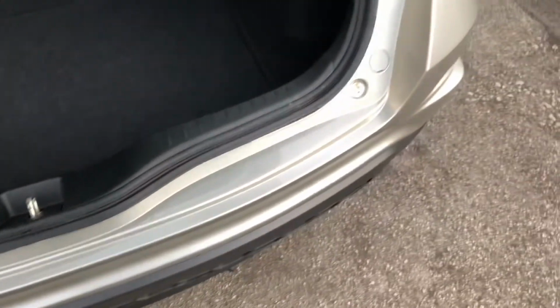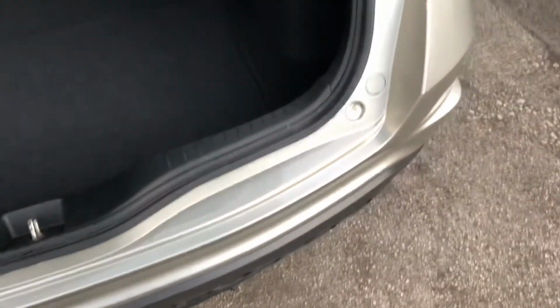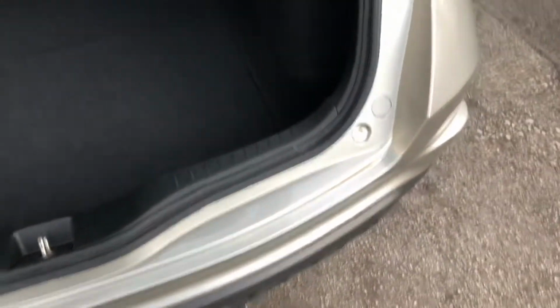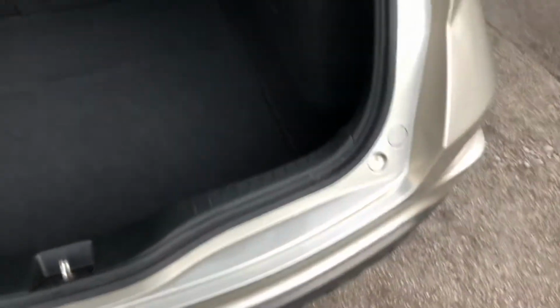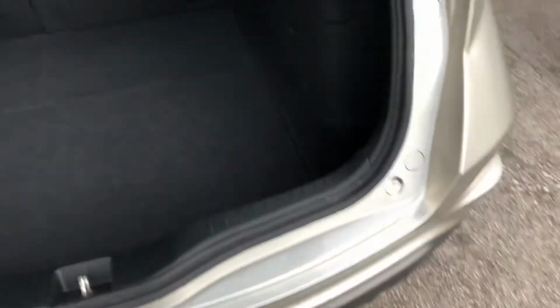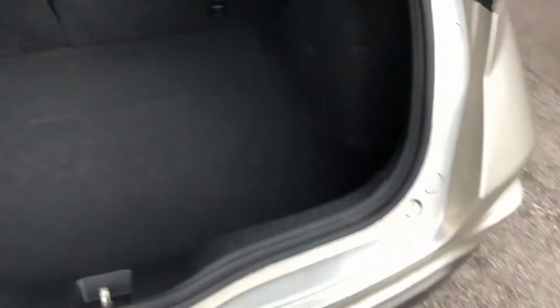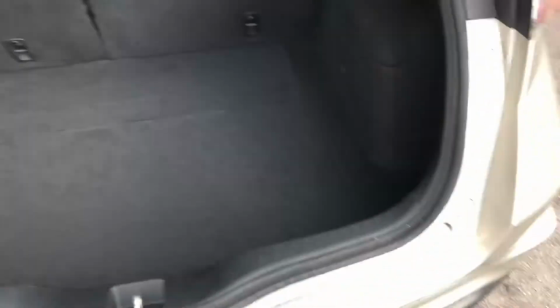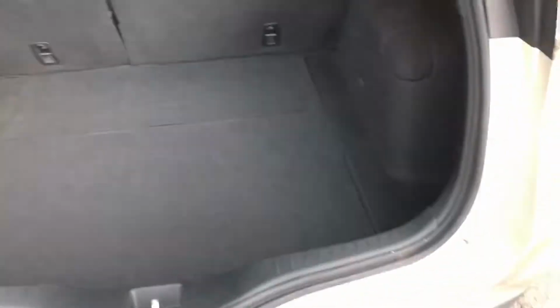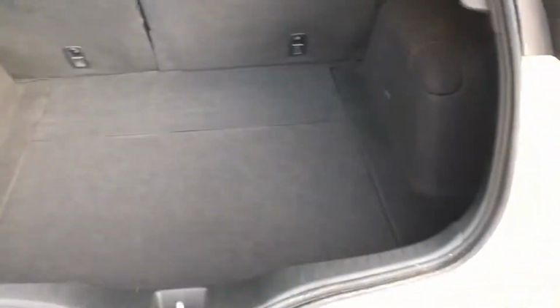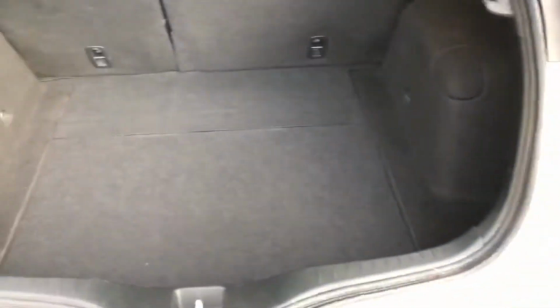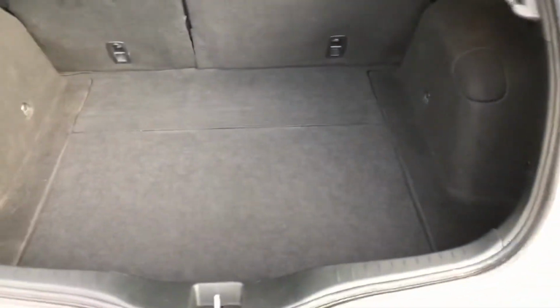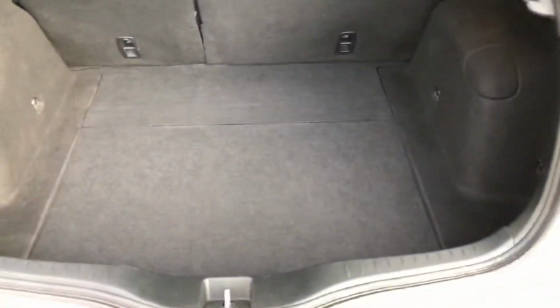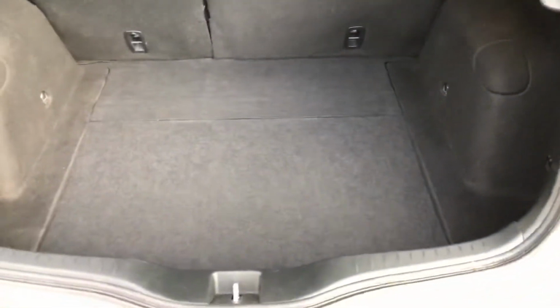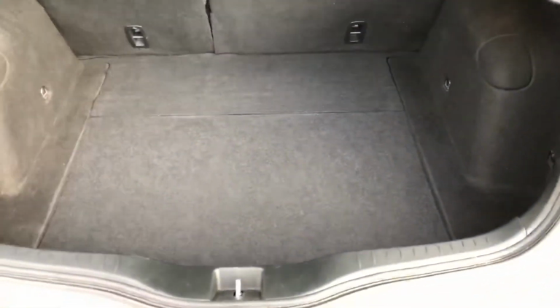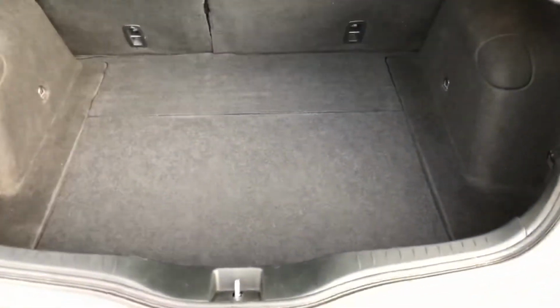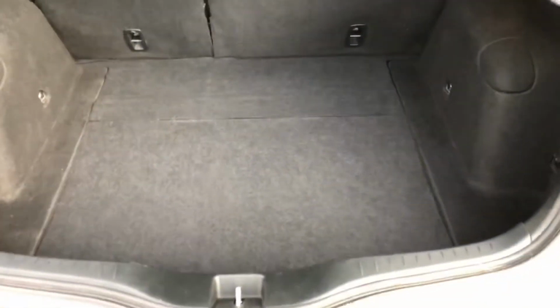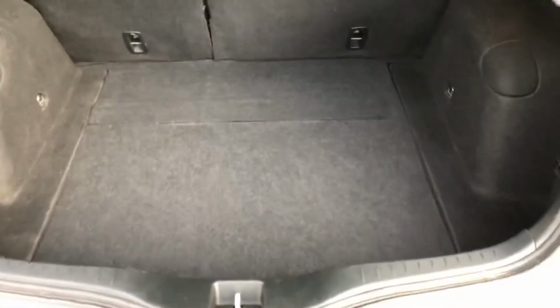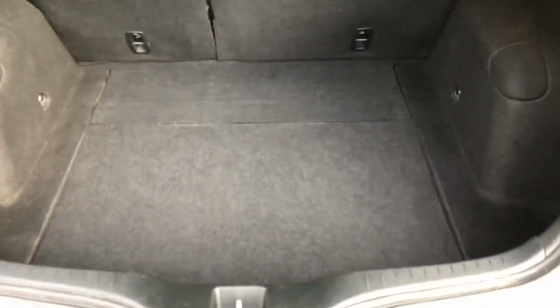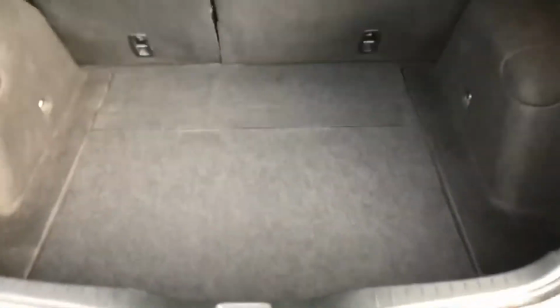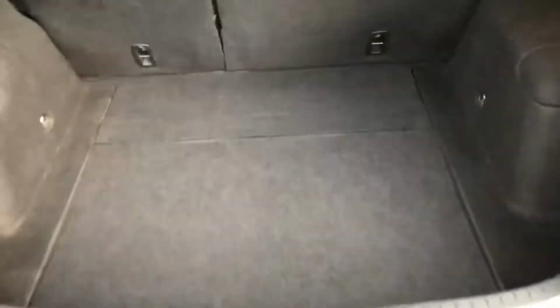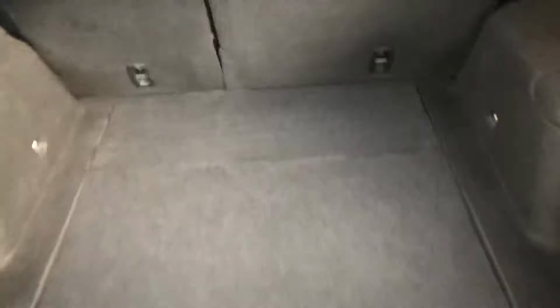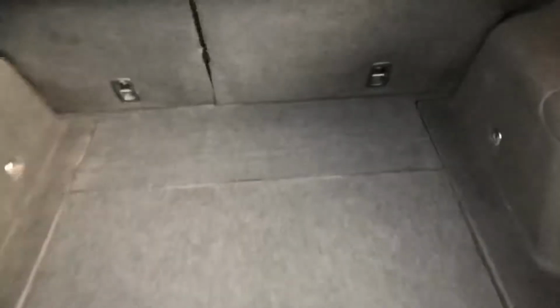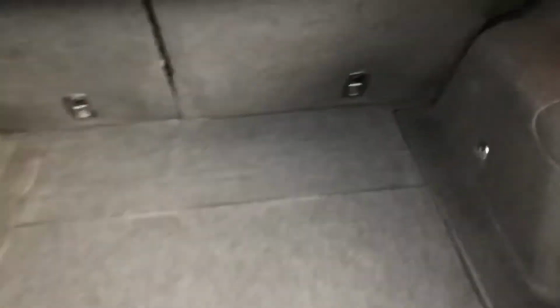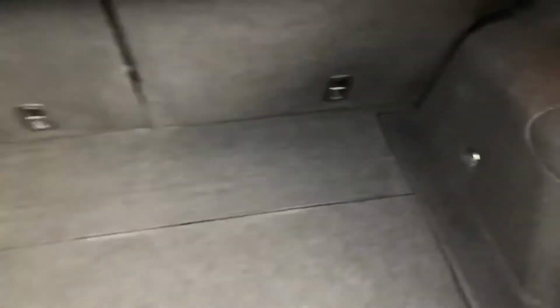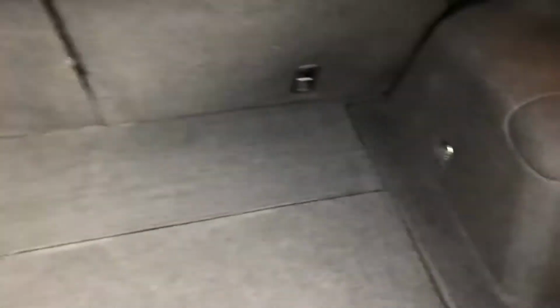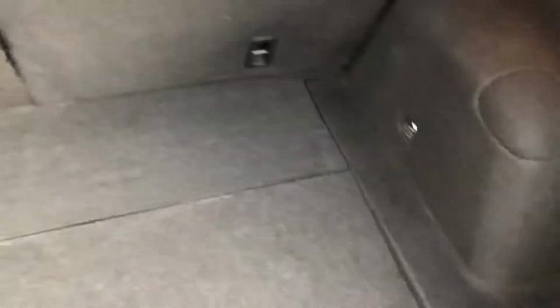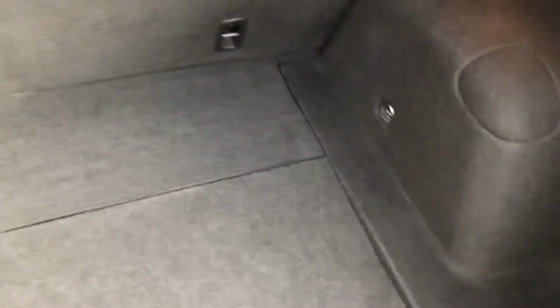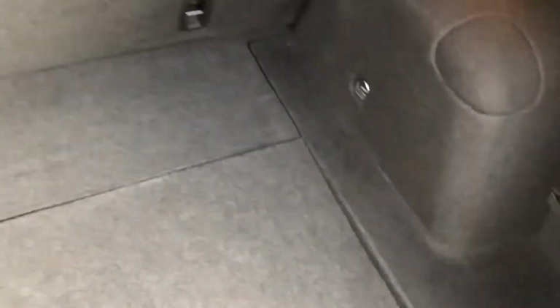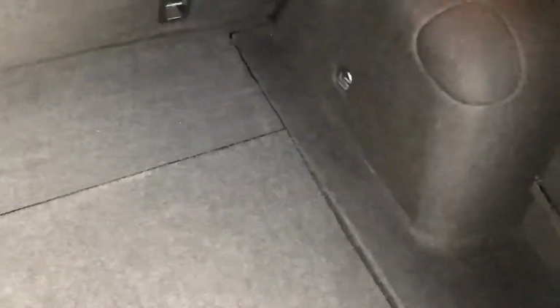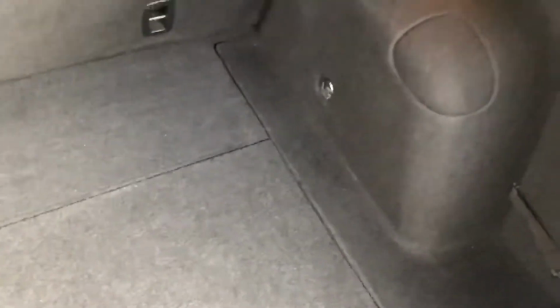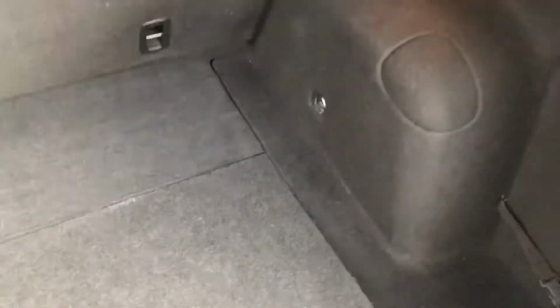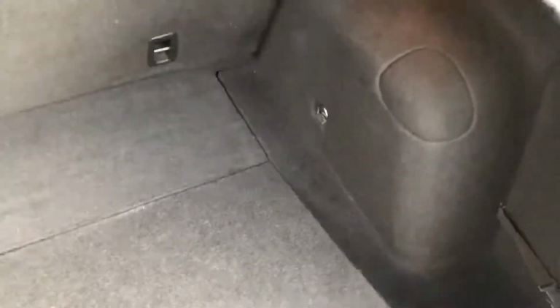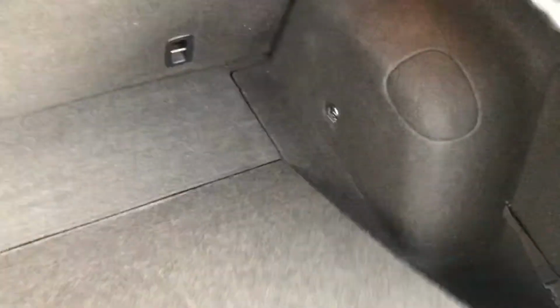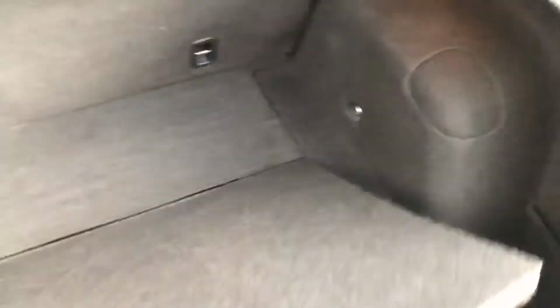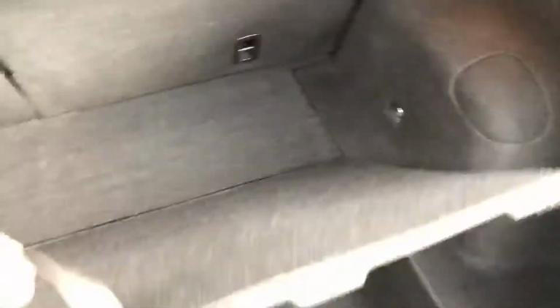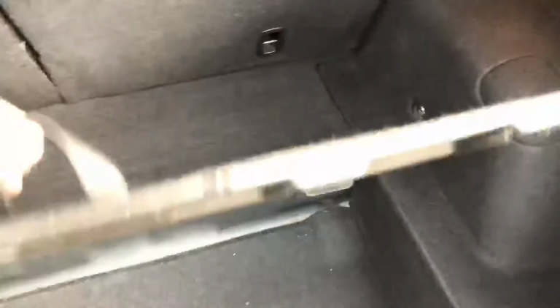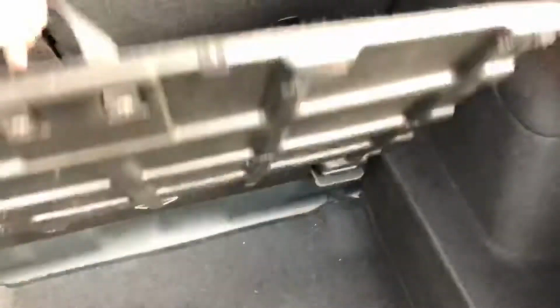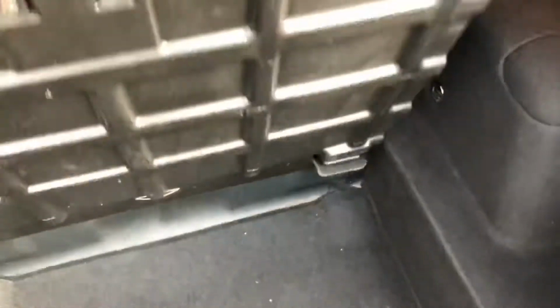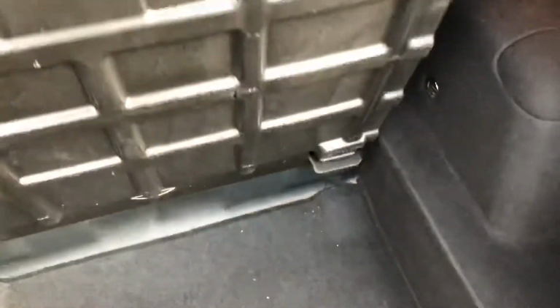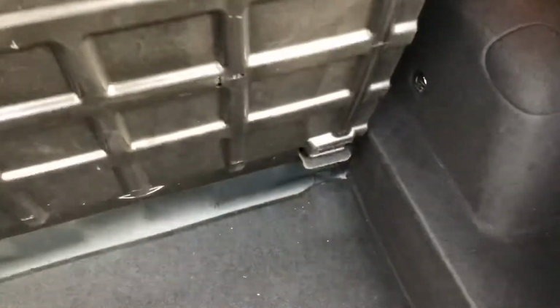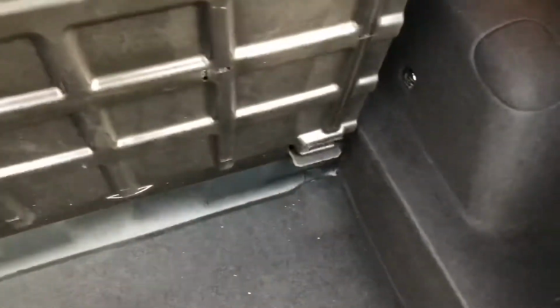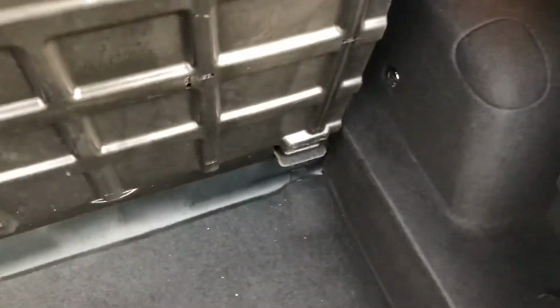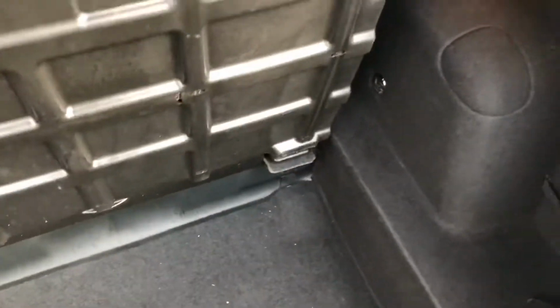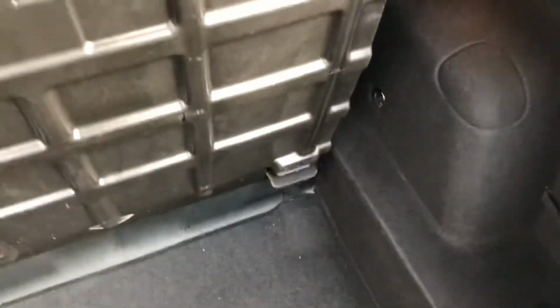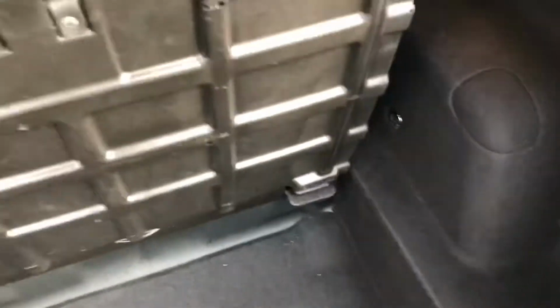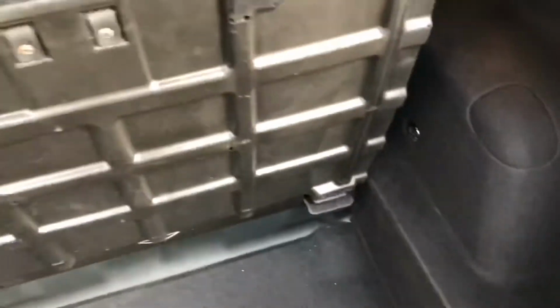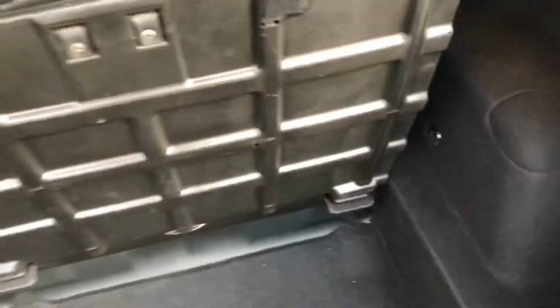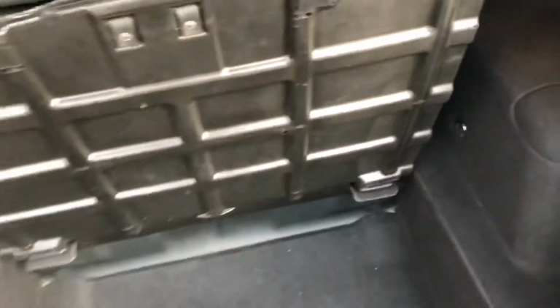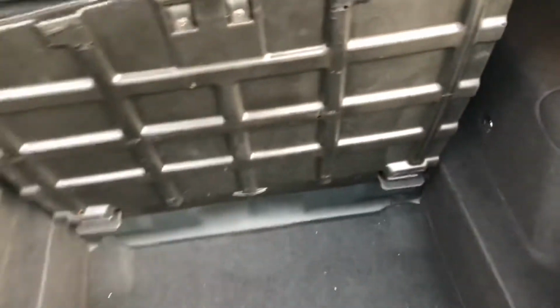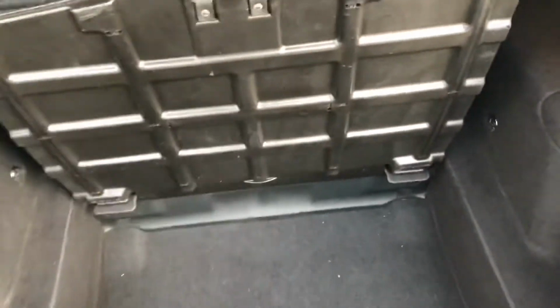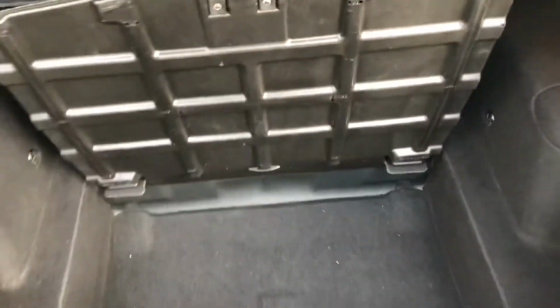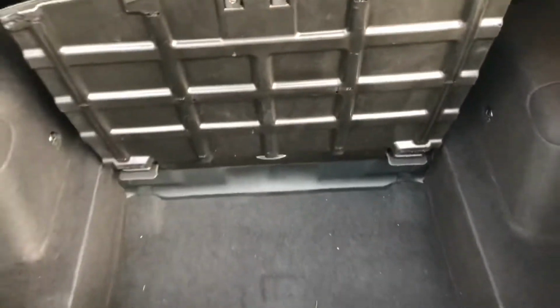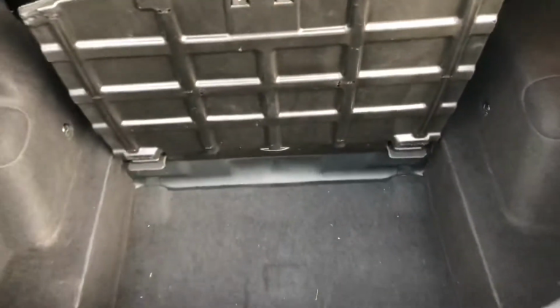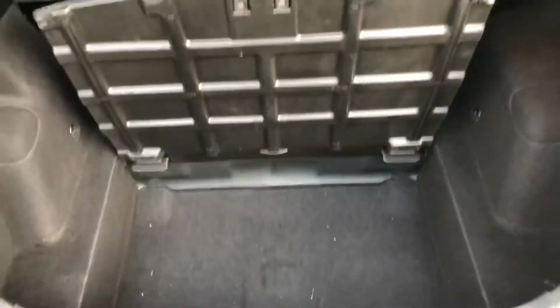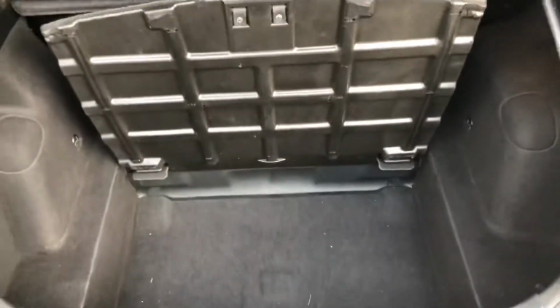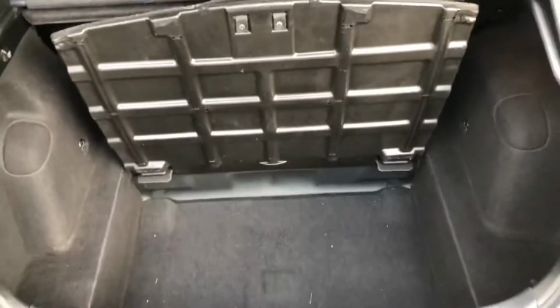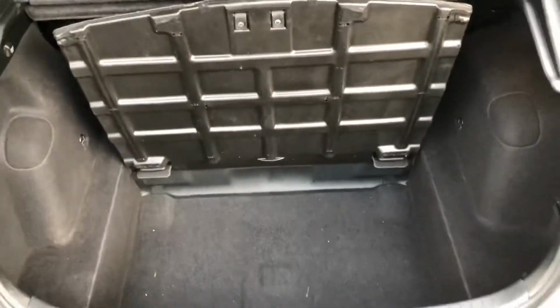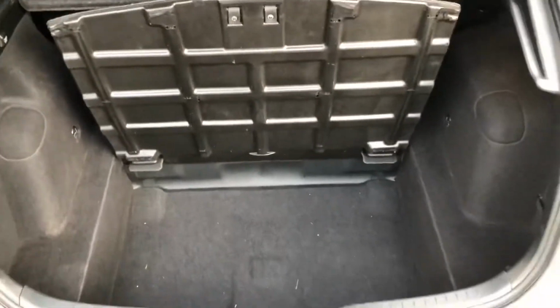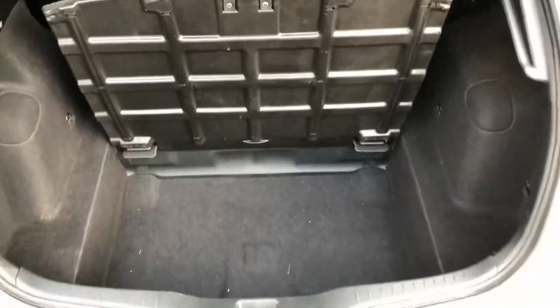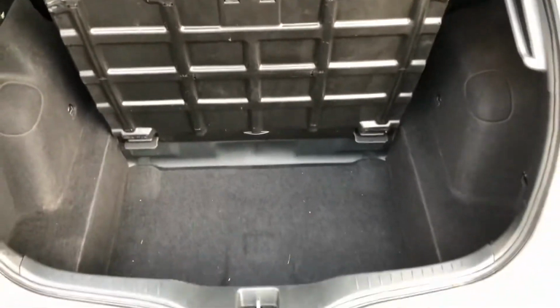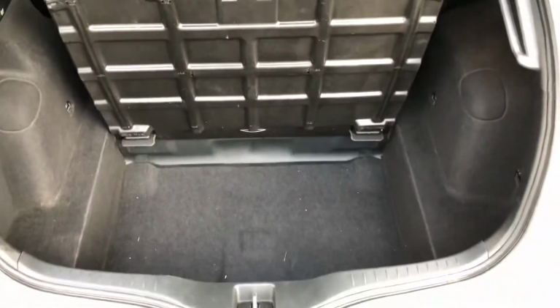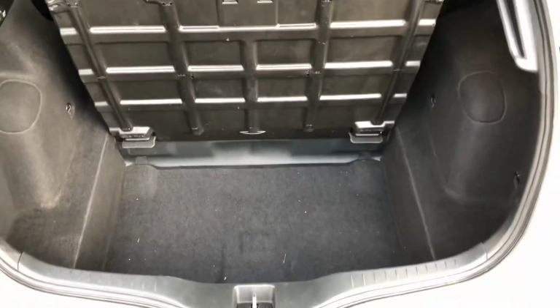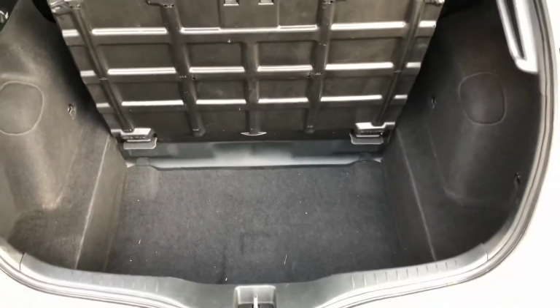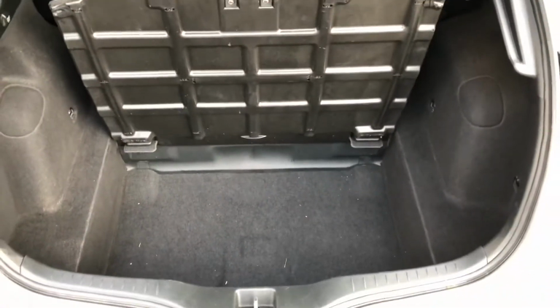Inside it's great condition. Ample sized boot and of course Honda's clever use of space with the adaptable storage underneath there.